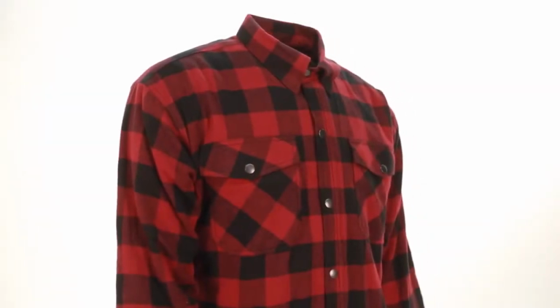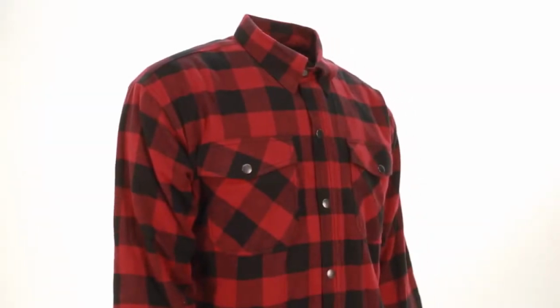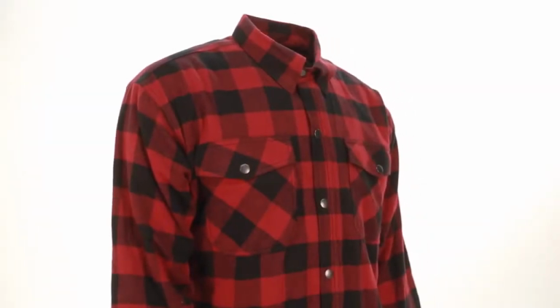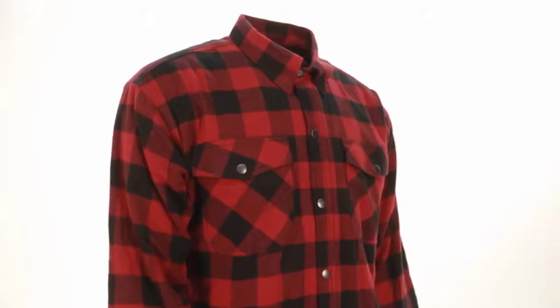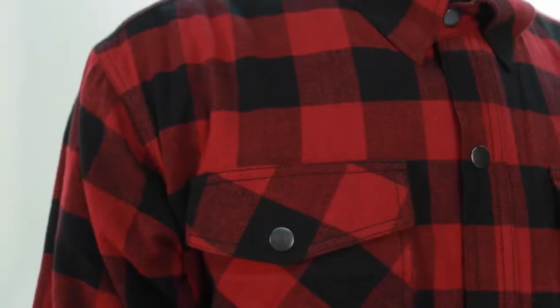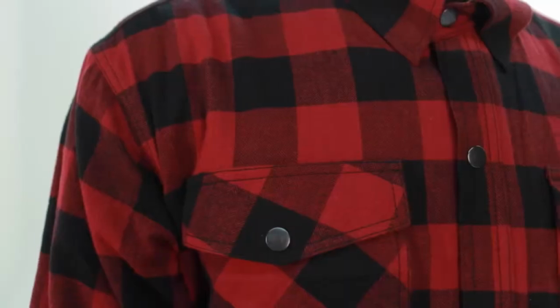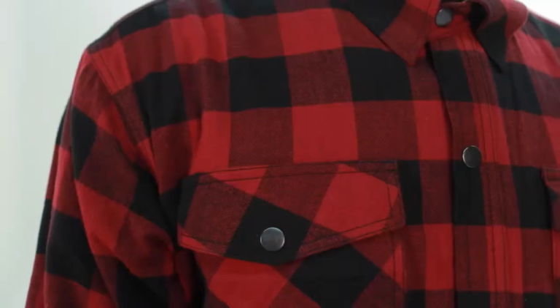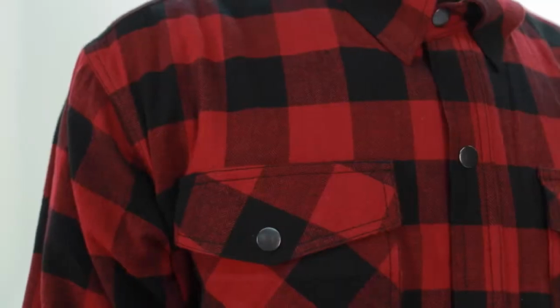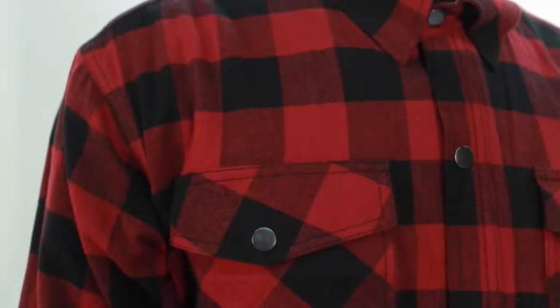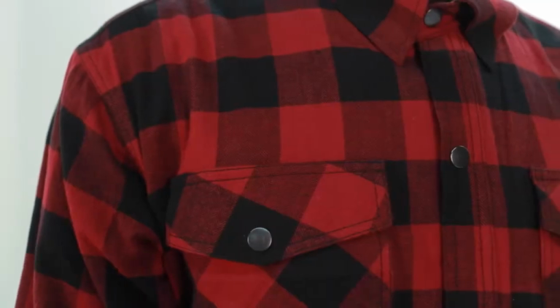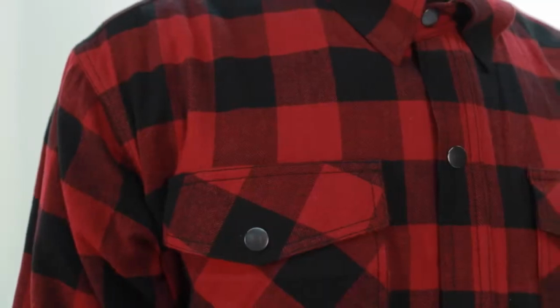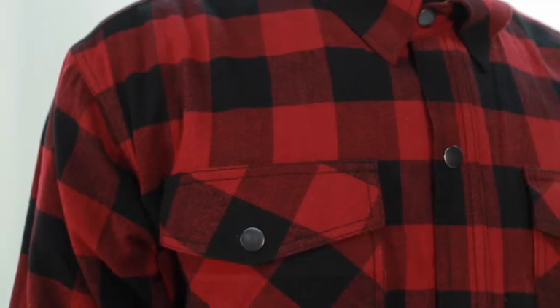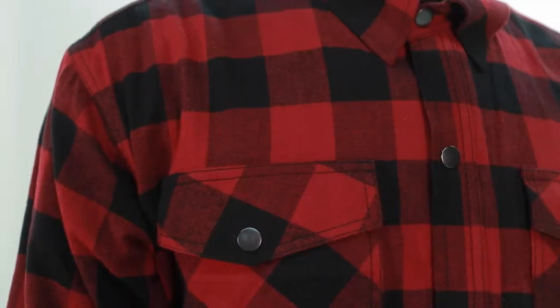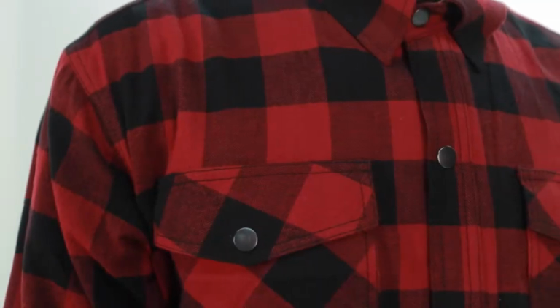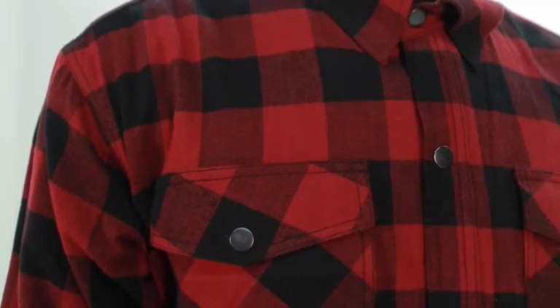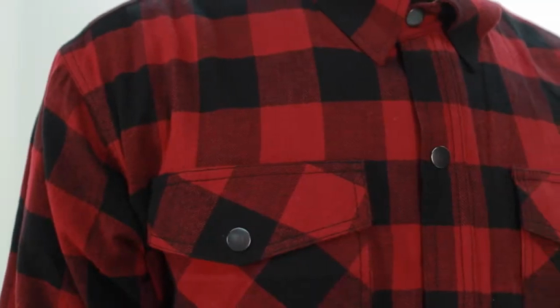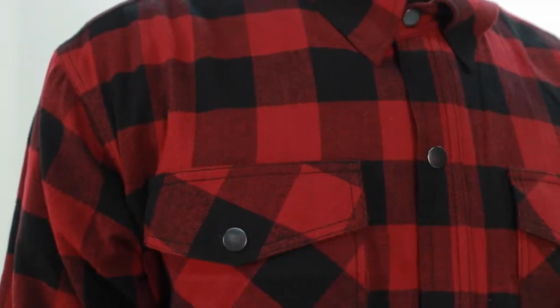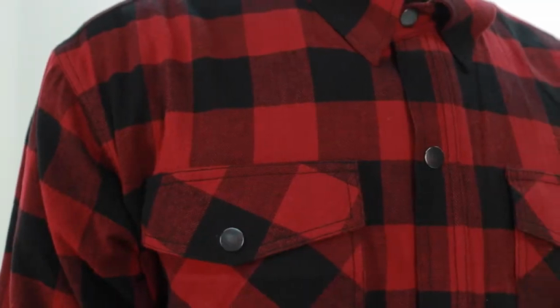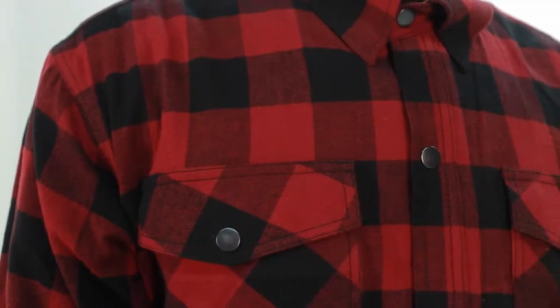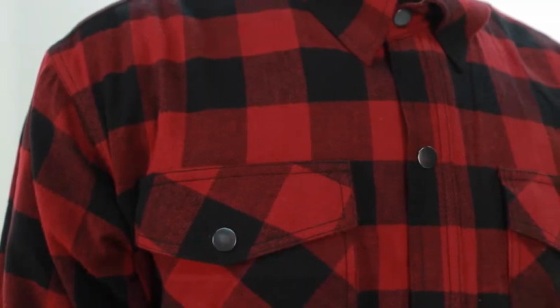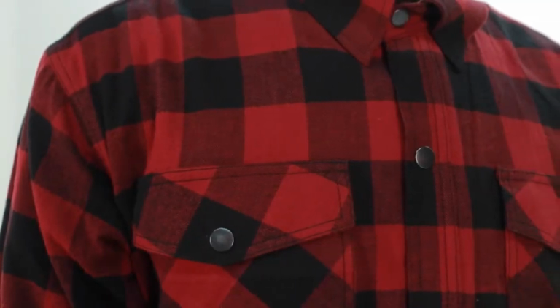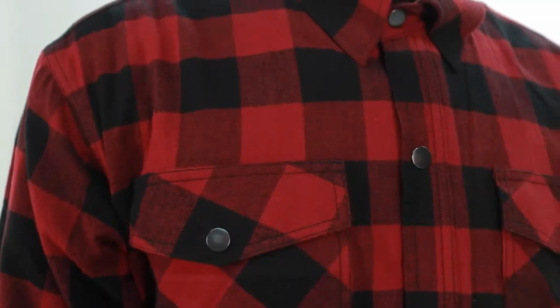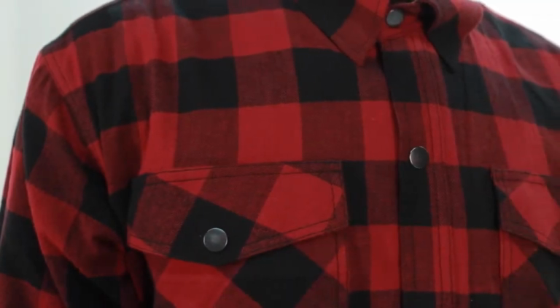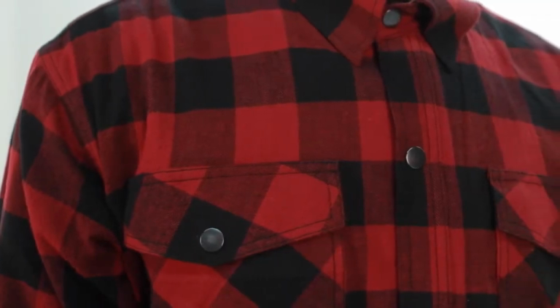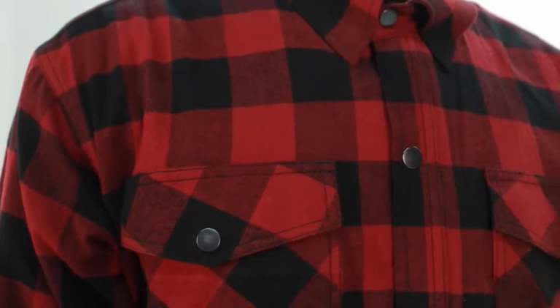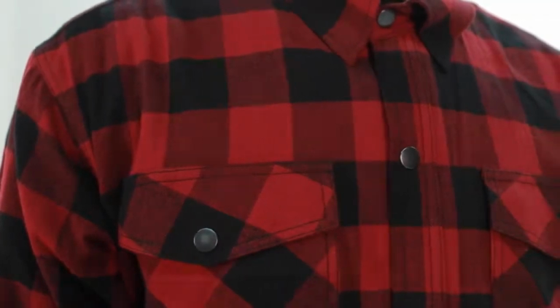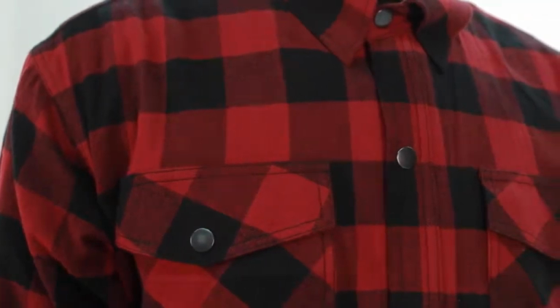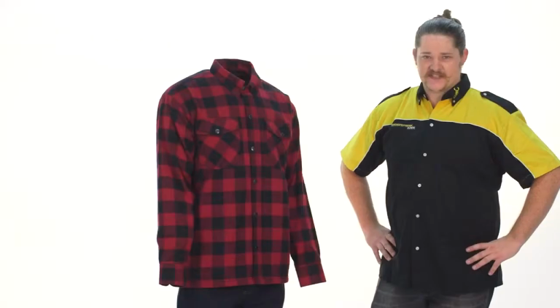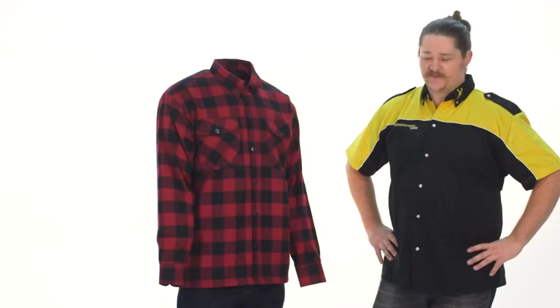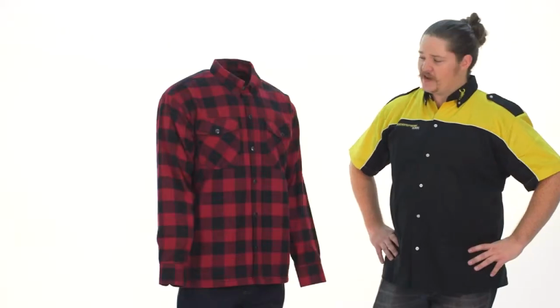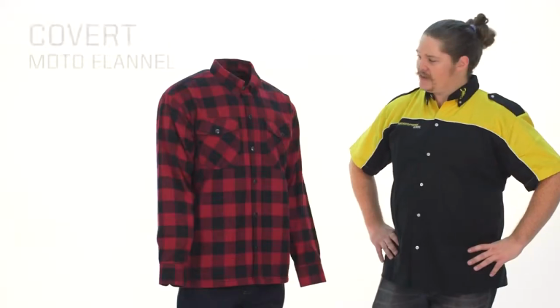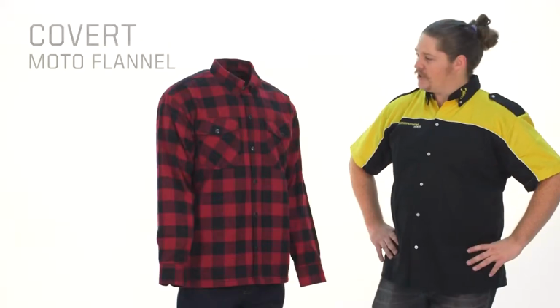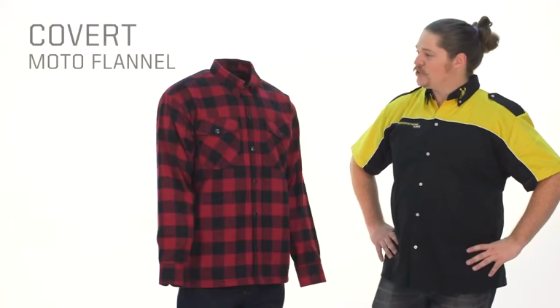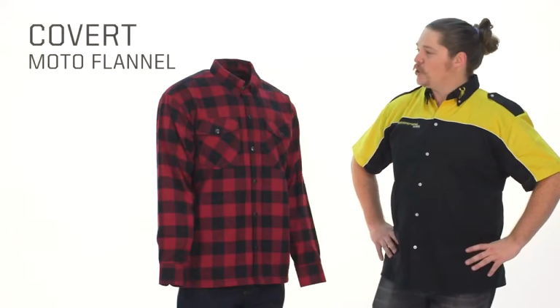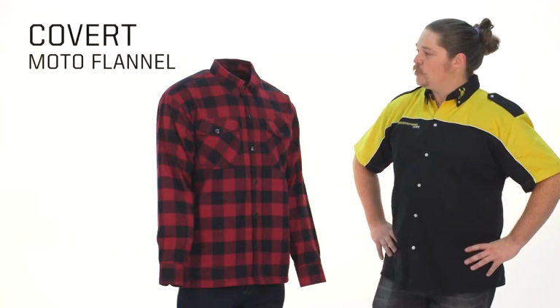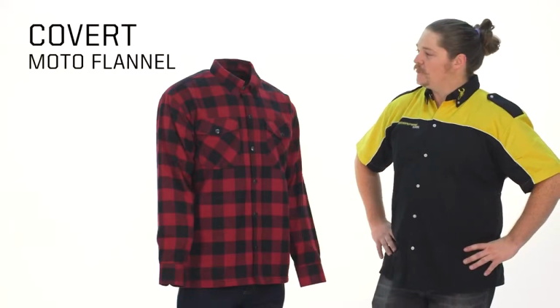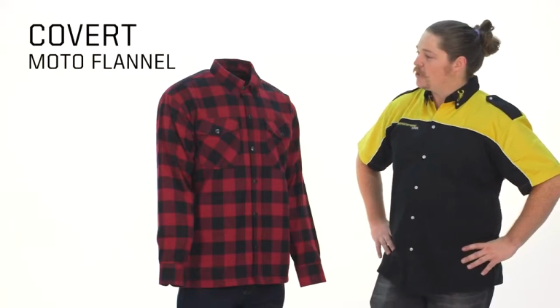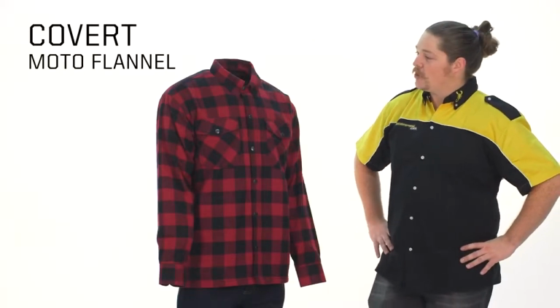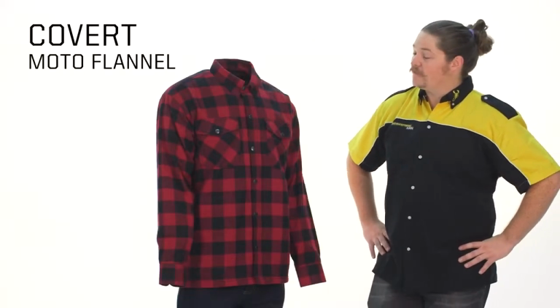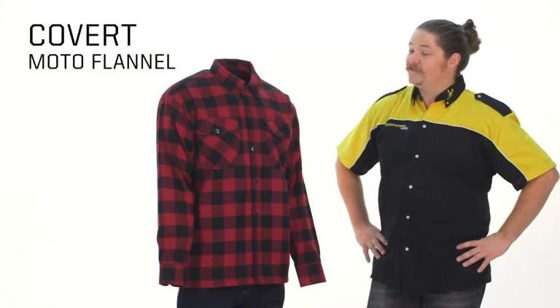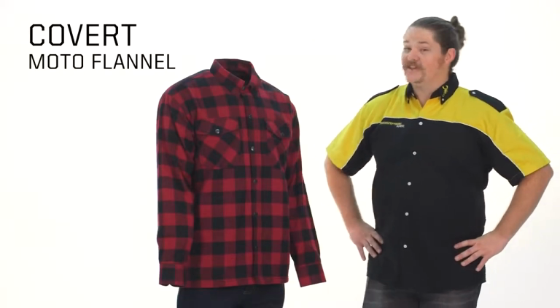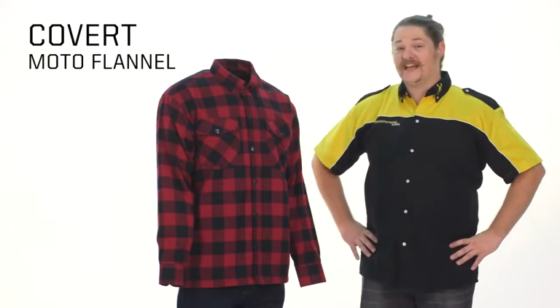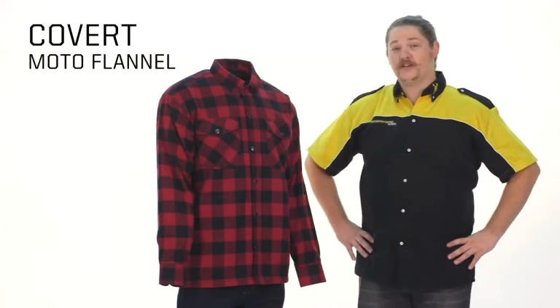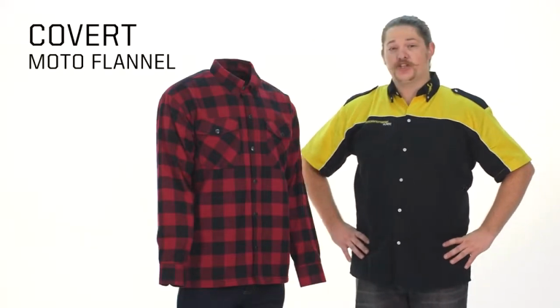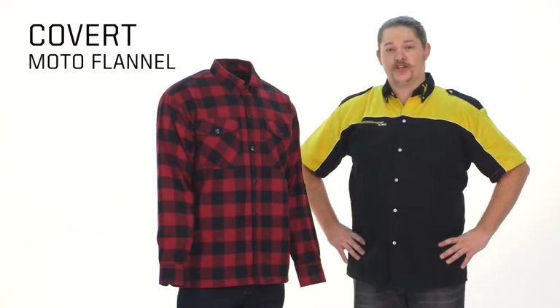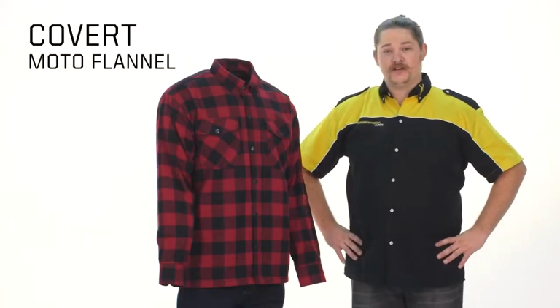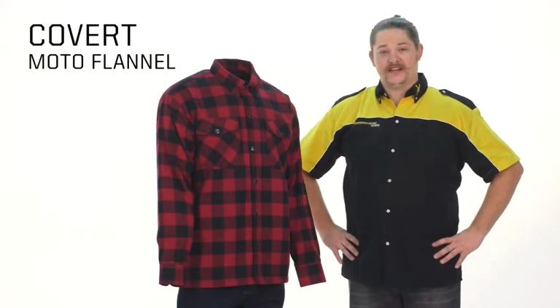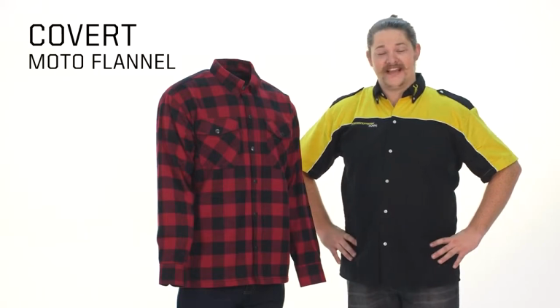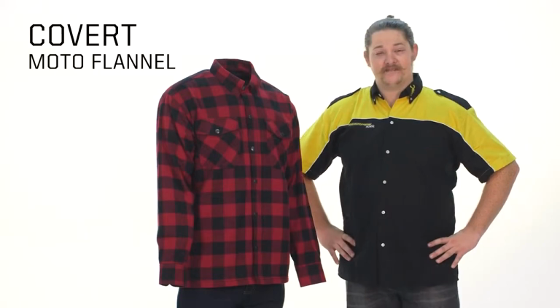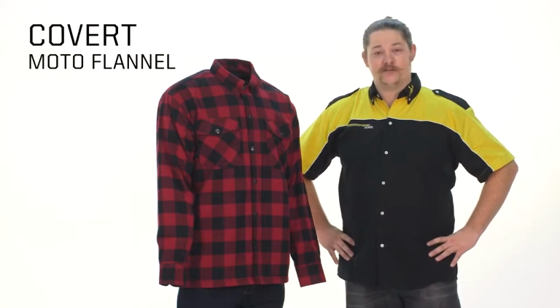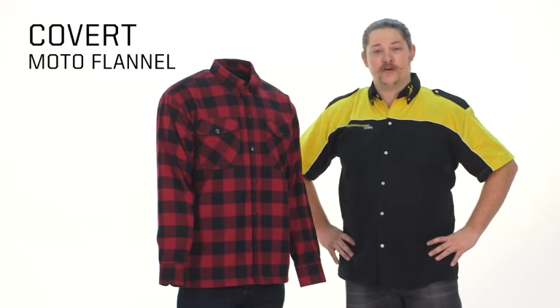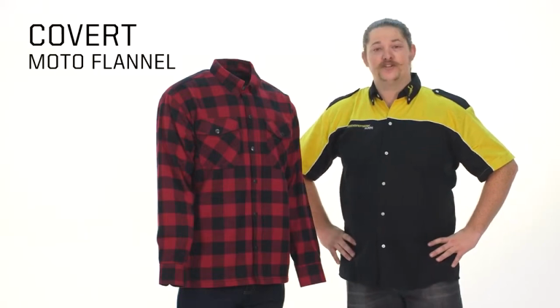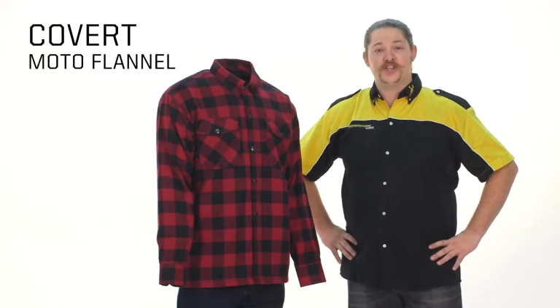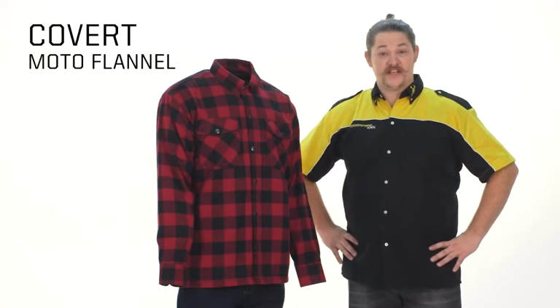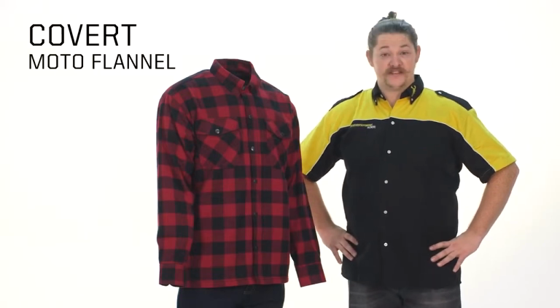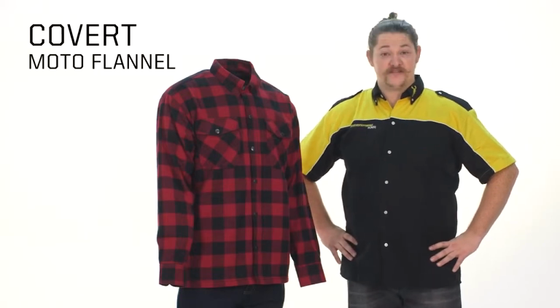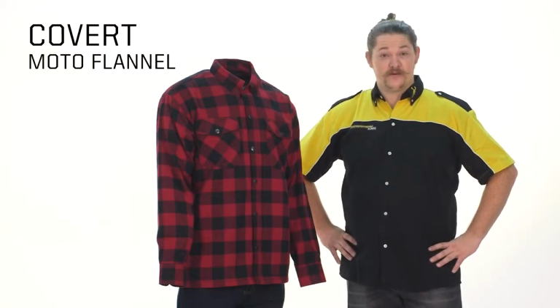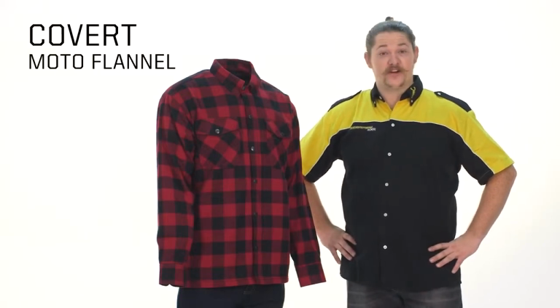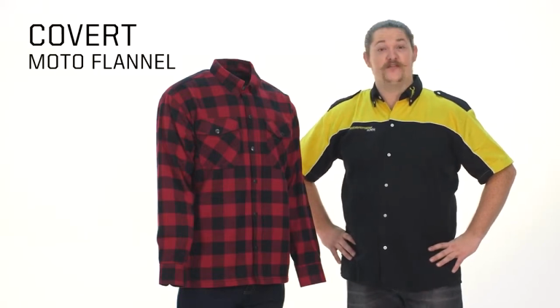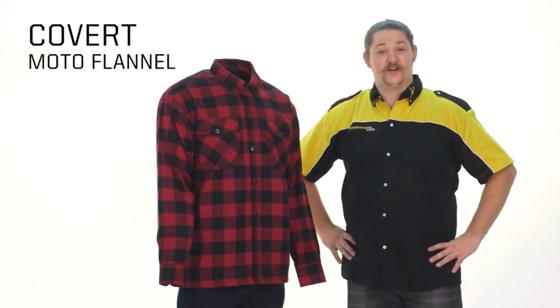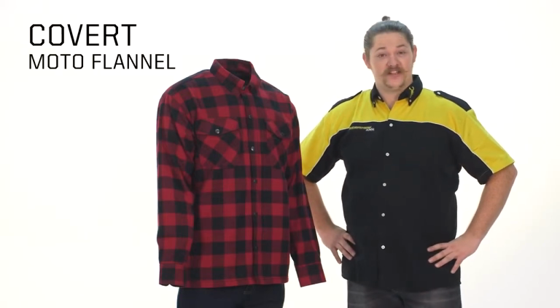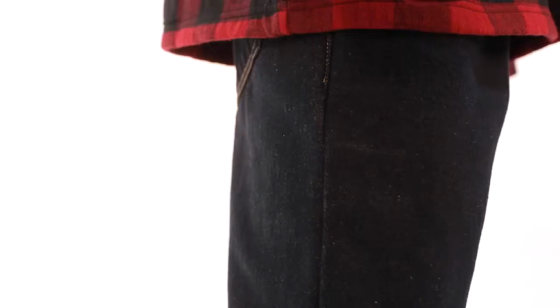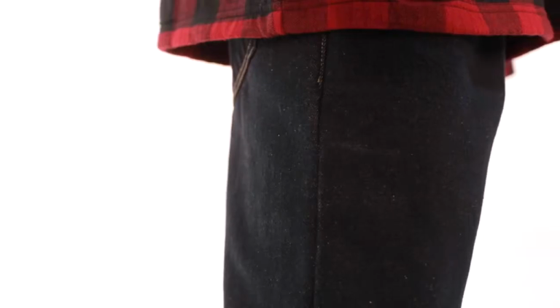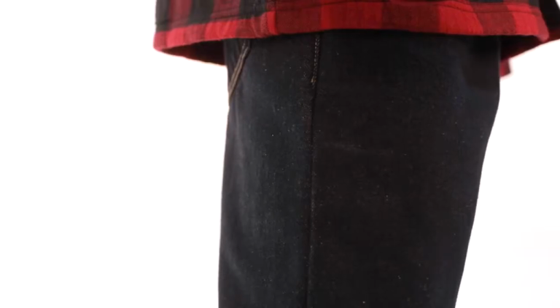Greetings urban warriors and road riders. This is Freddy here to go over our flannel shirt and pro jeans from our covert collection.